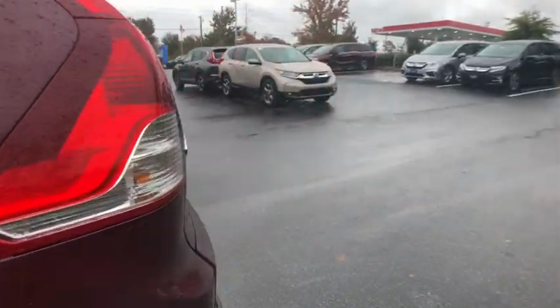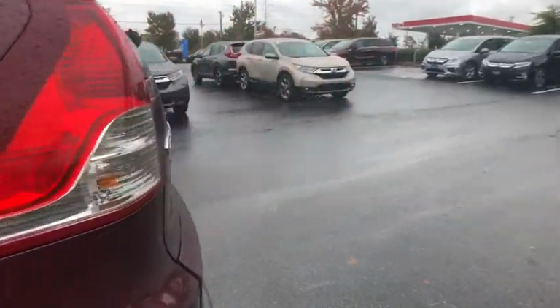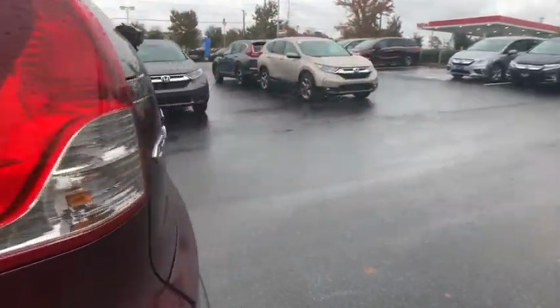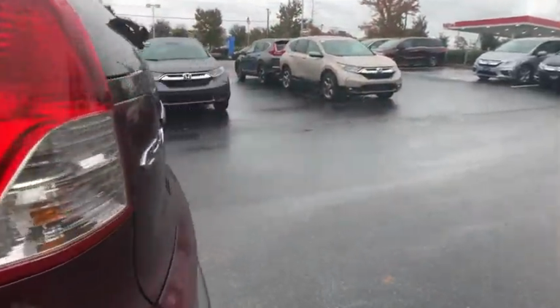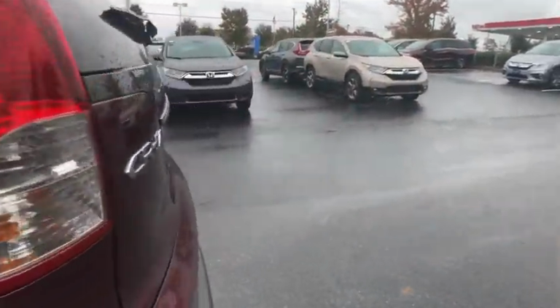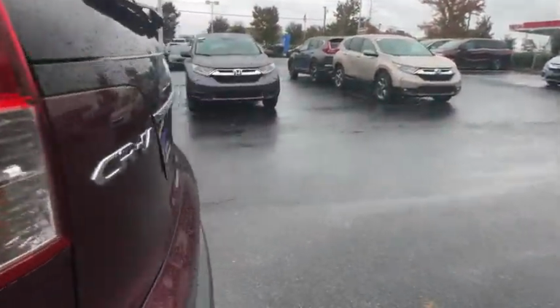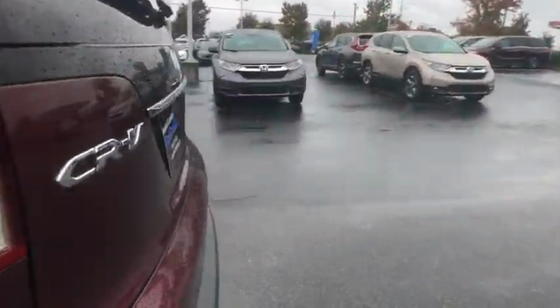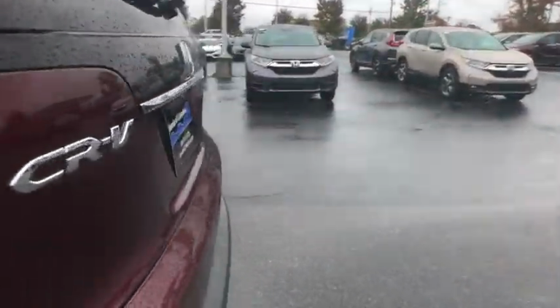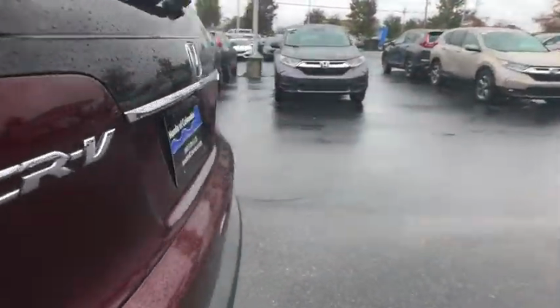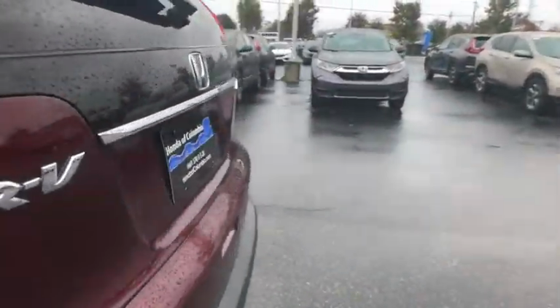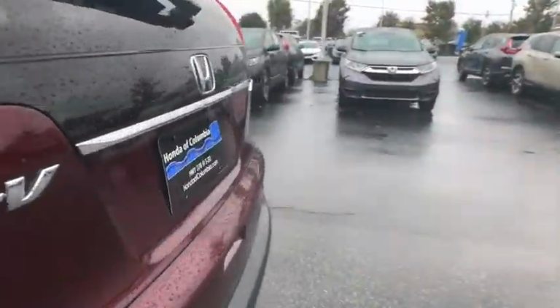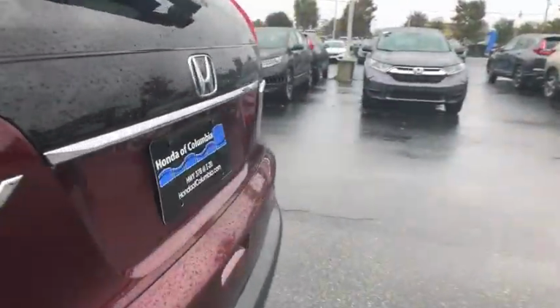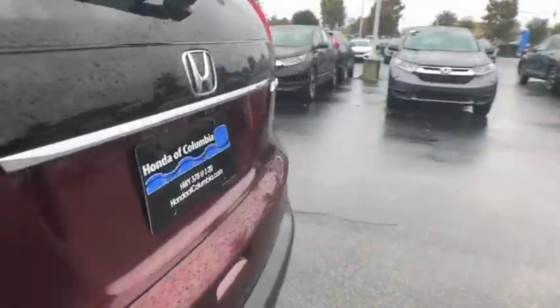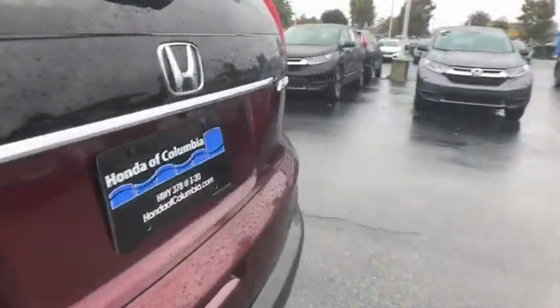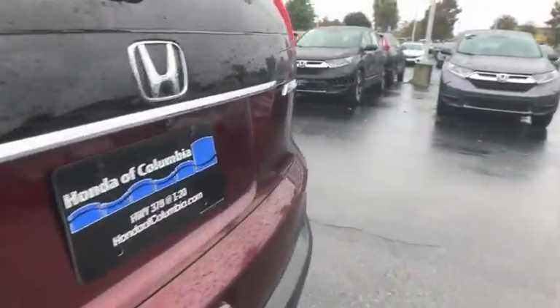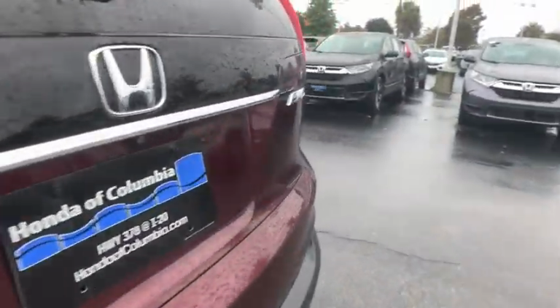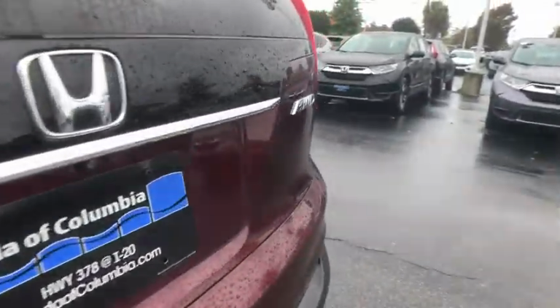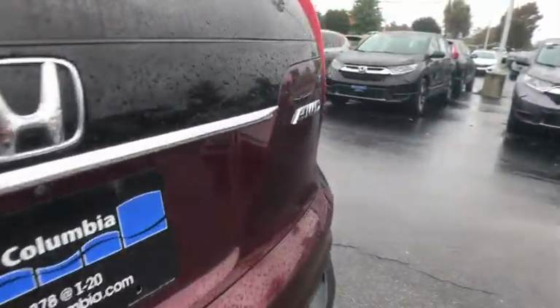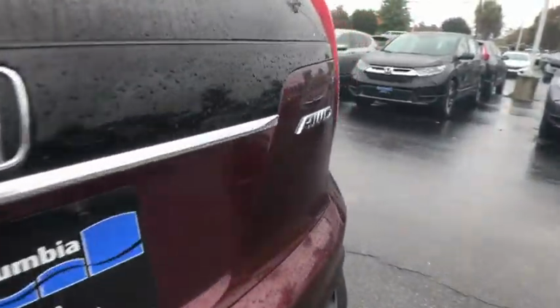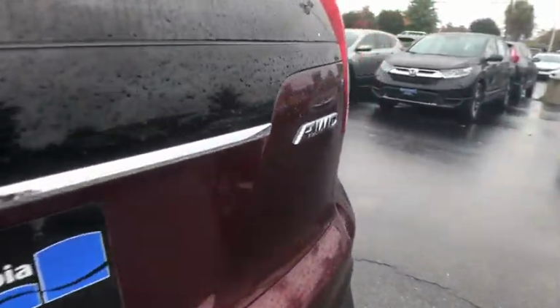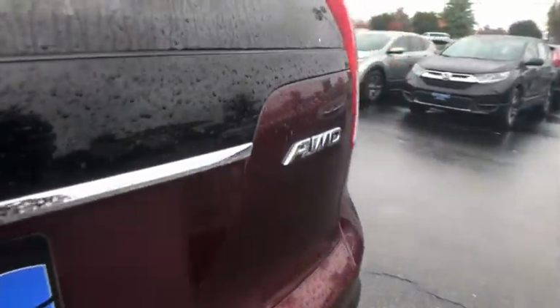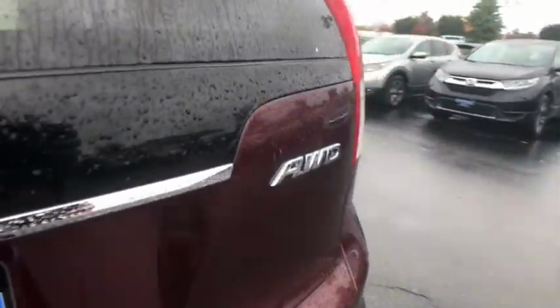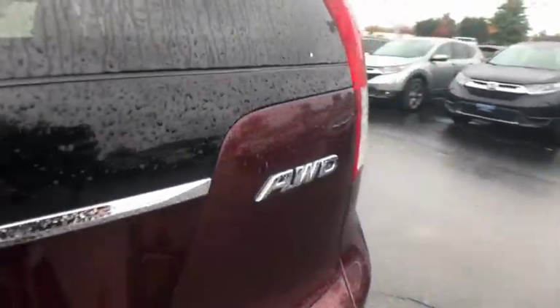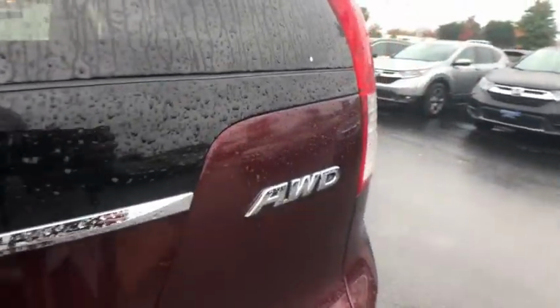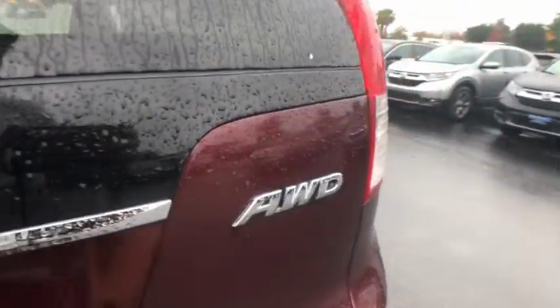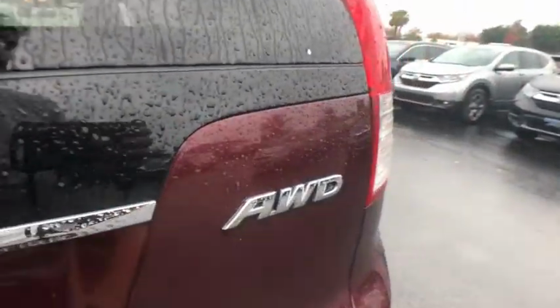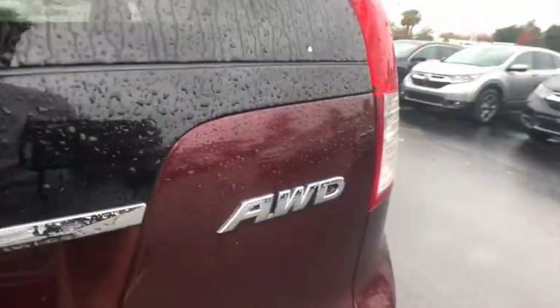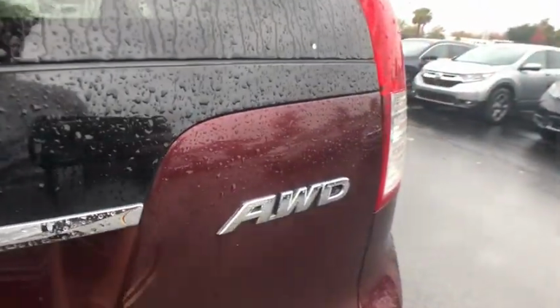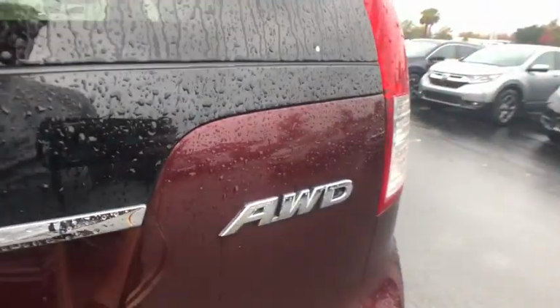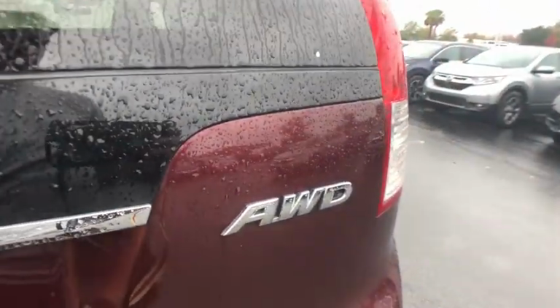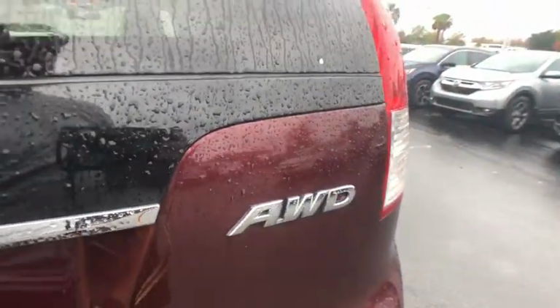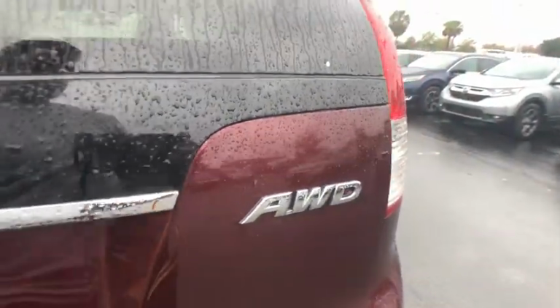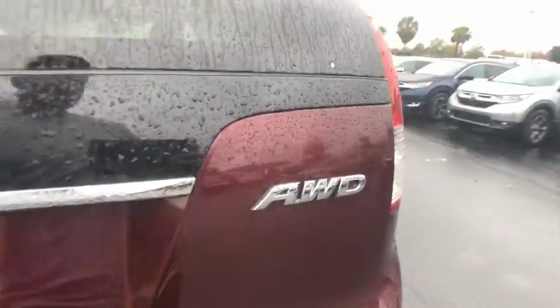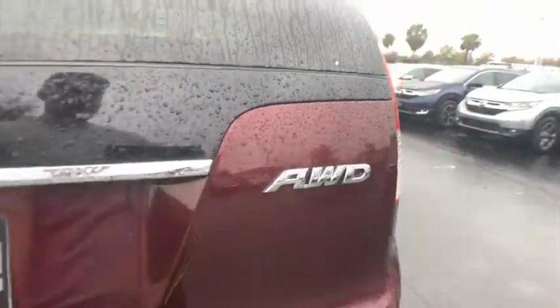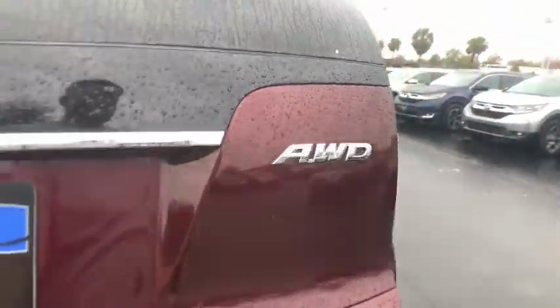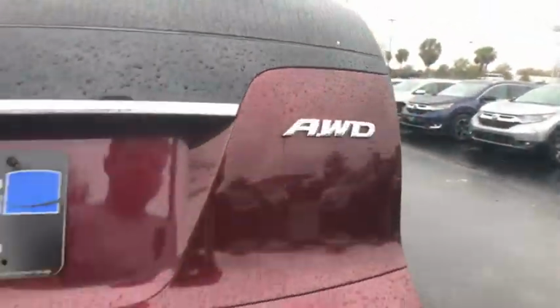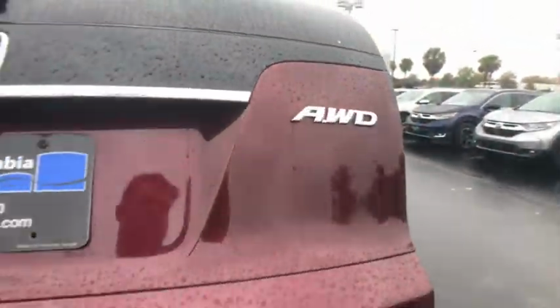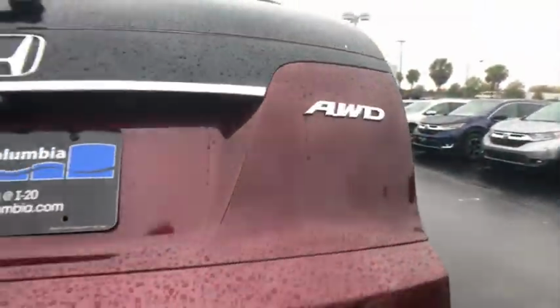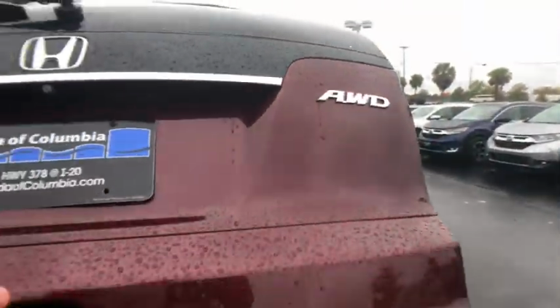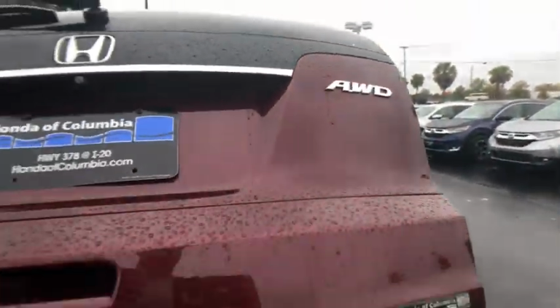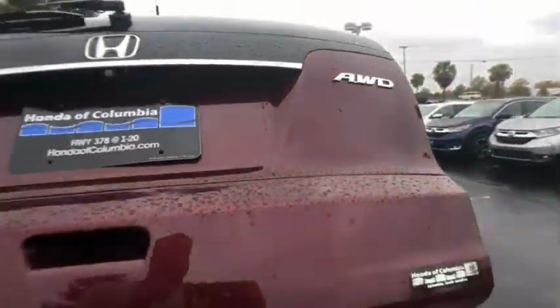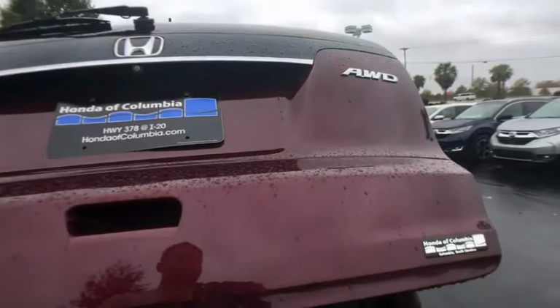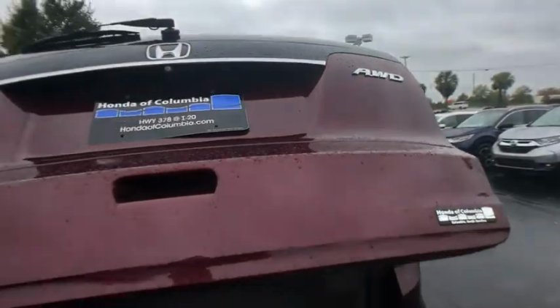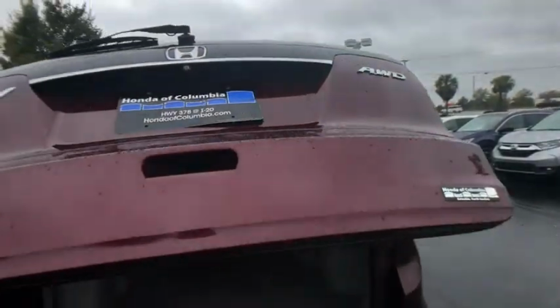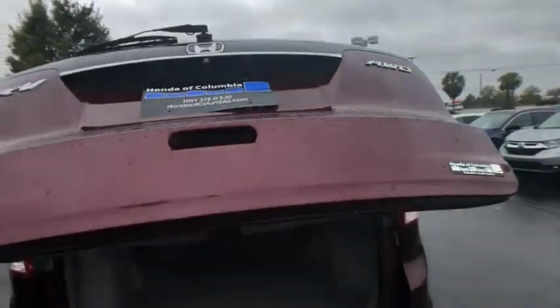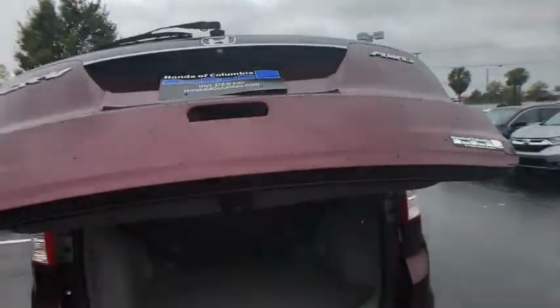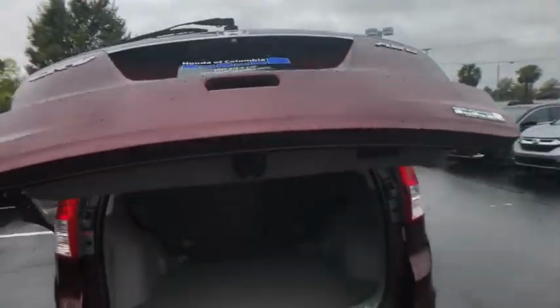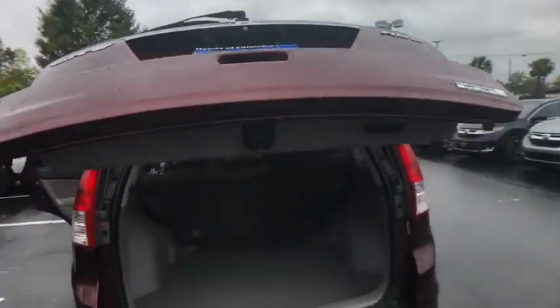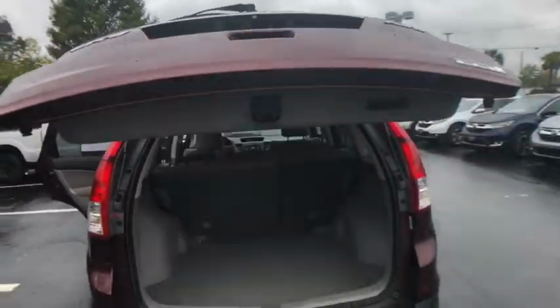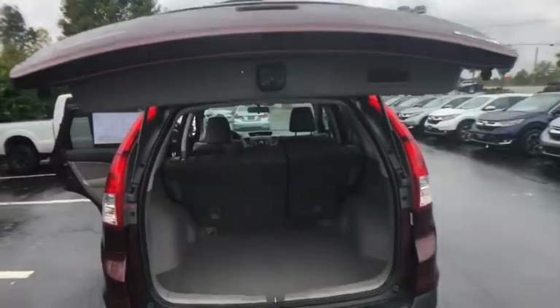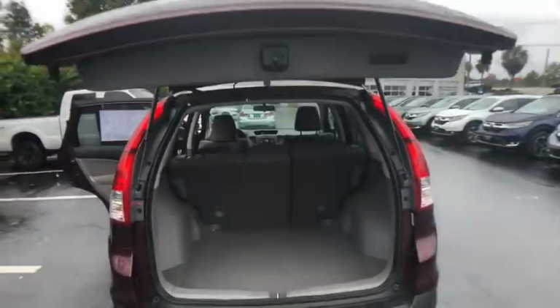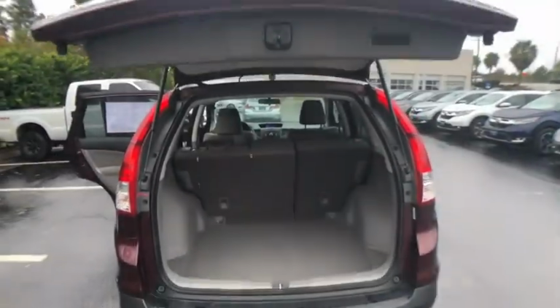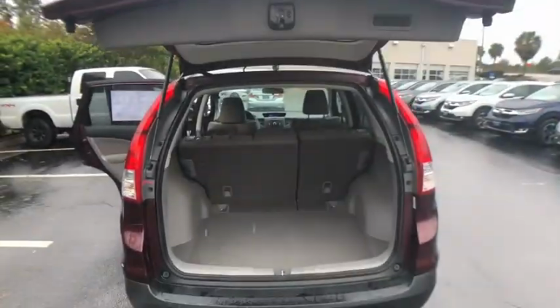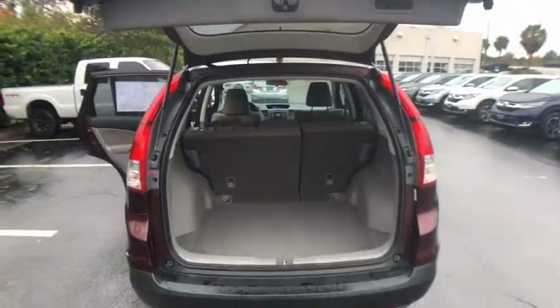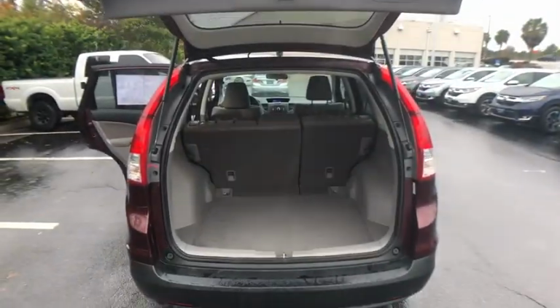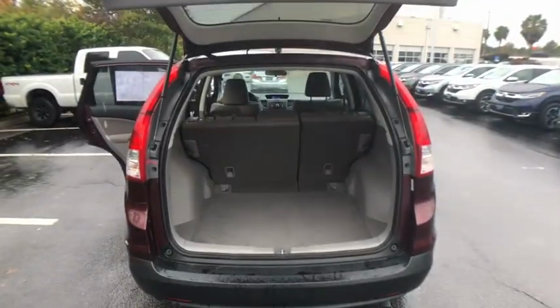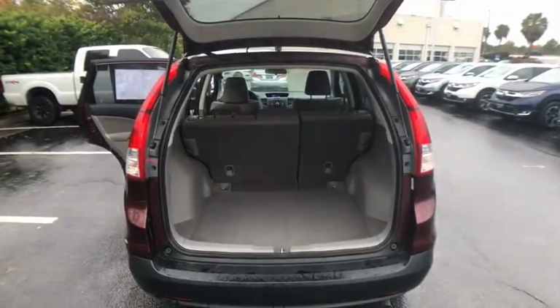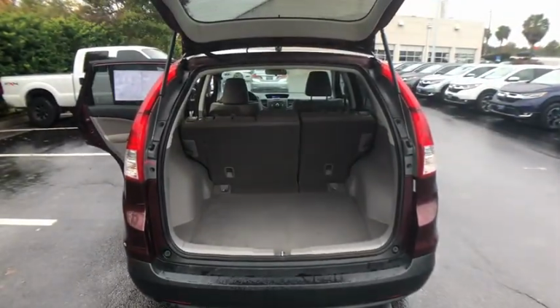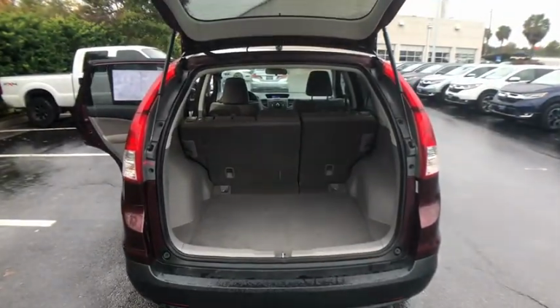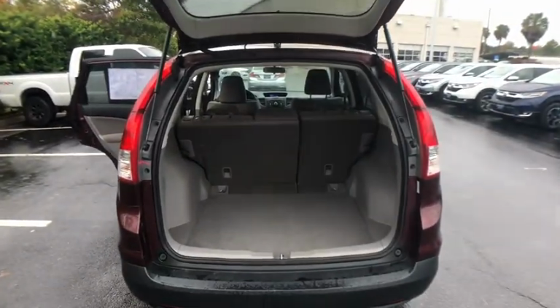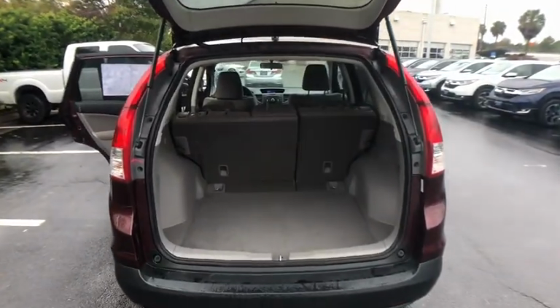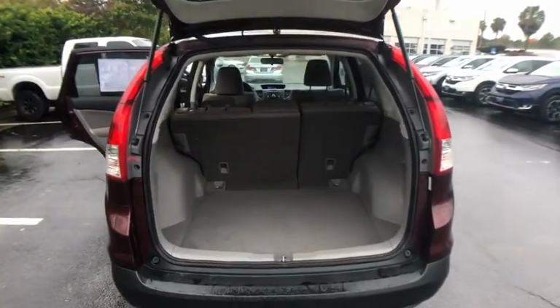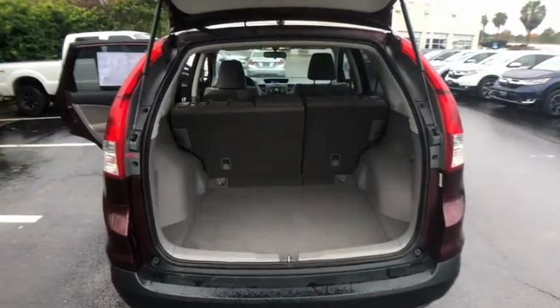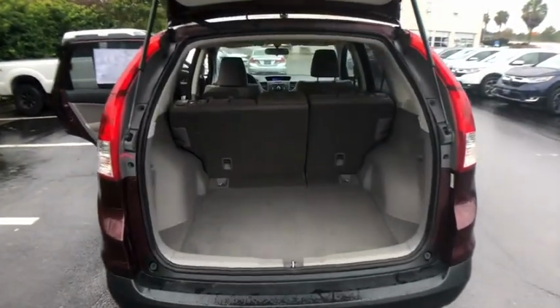Electronic stability control, compass, trip computer, remote keyless entry, tachometer, power moonroof, overhead console, brake assist.